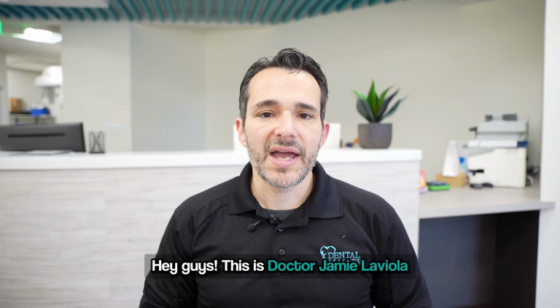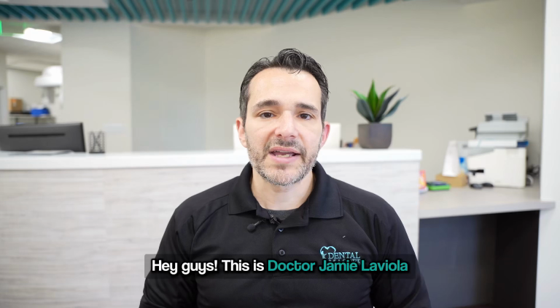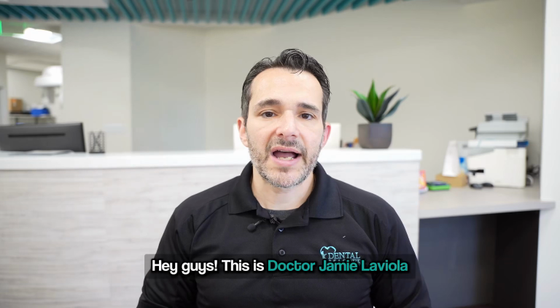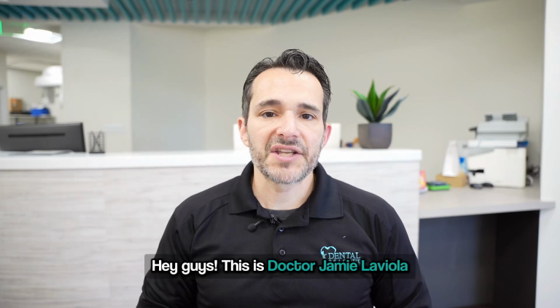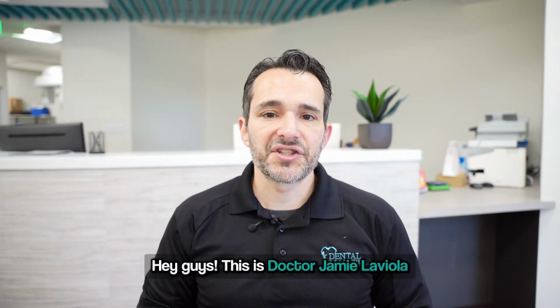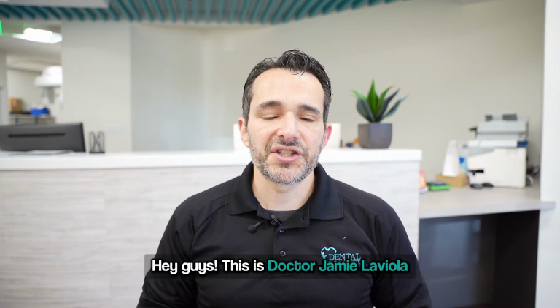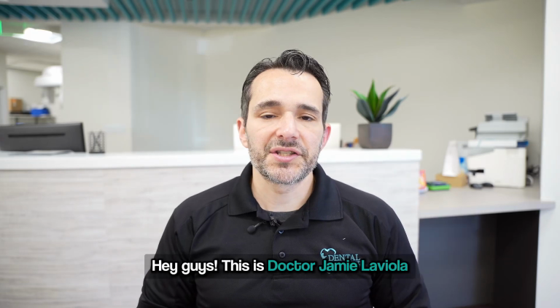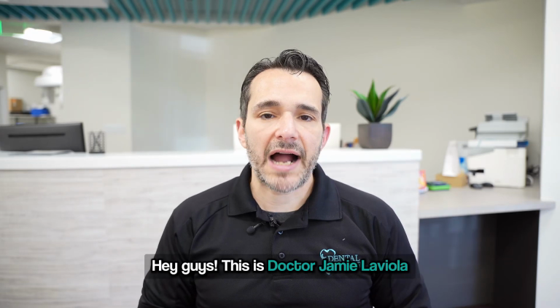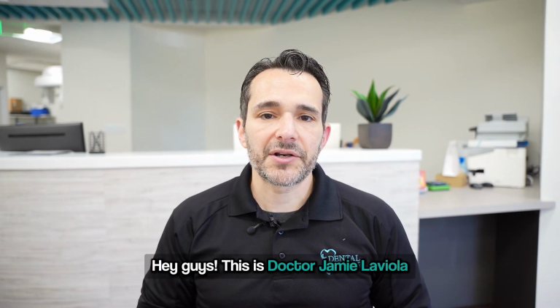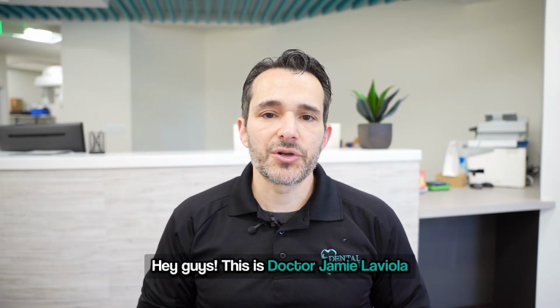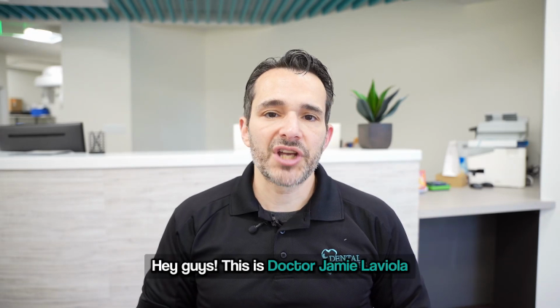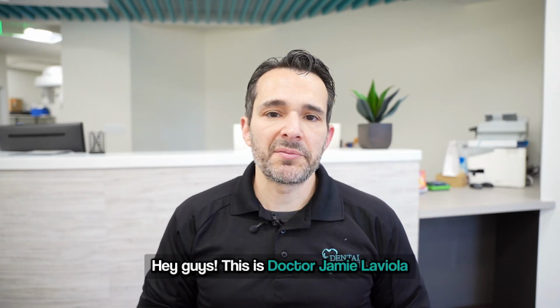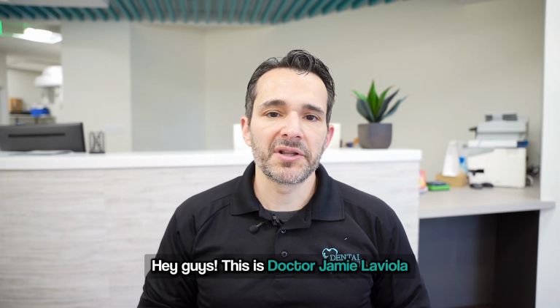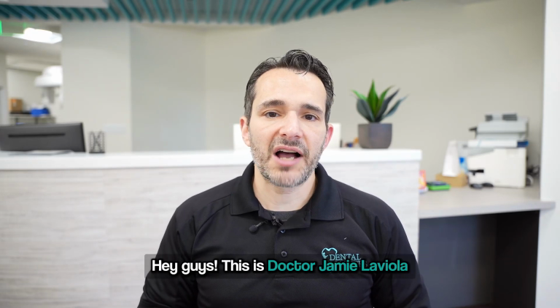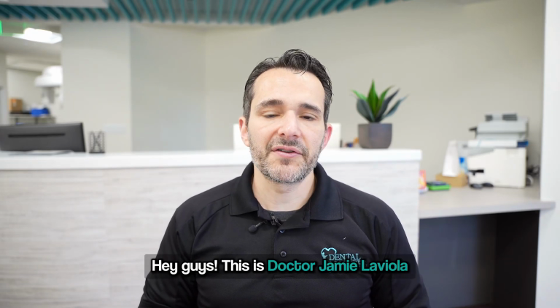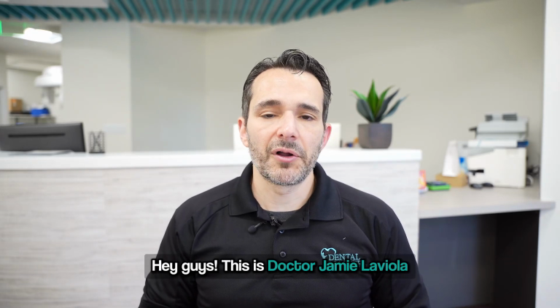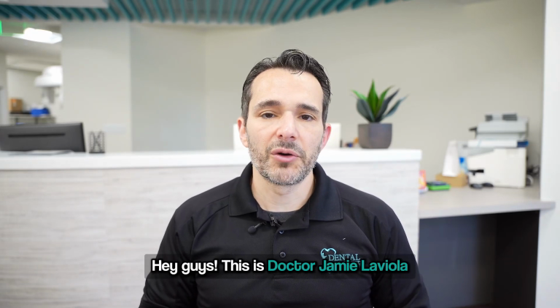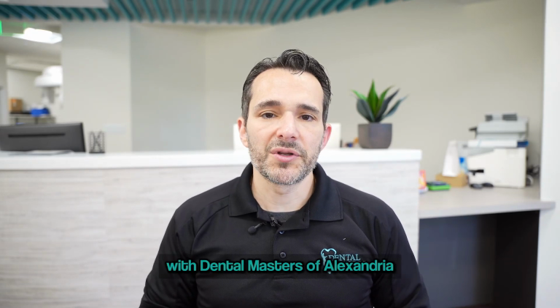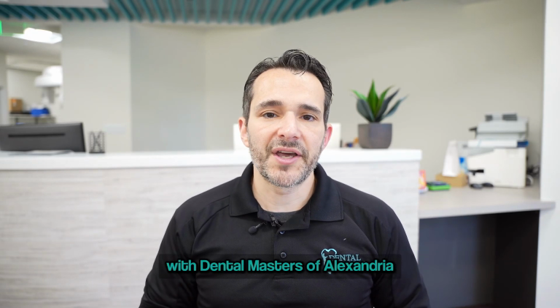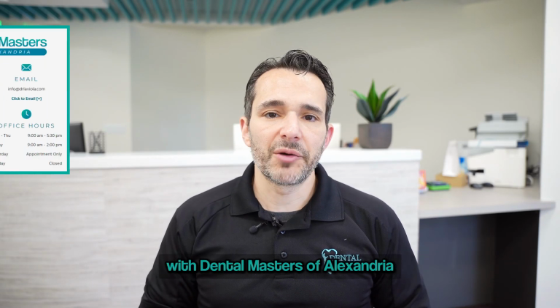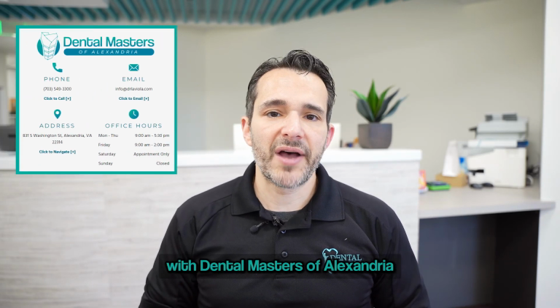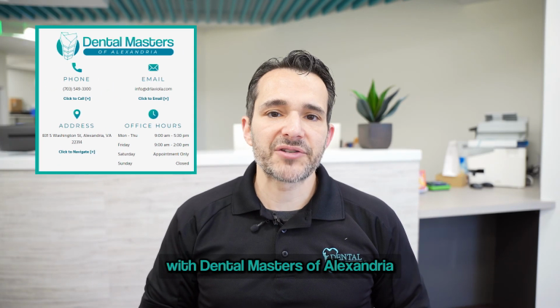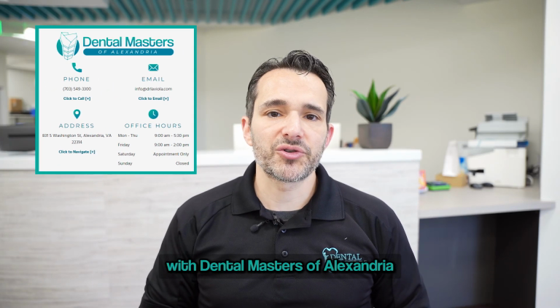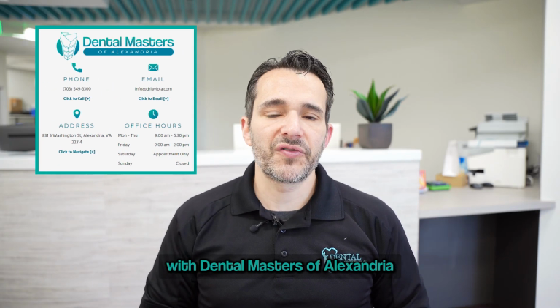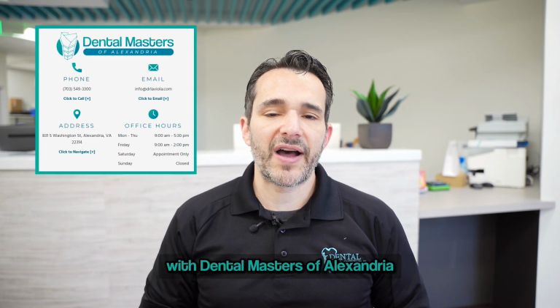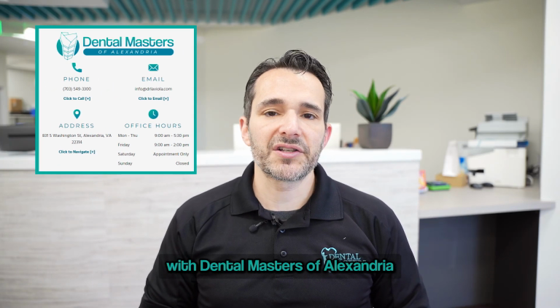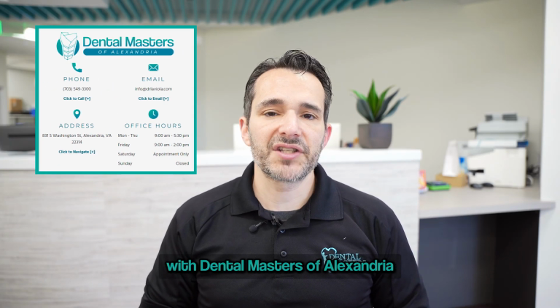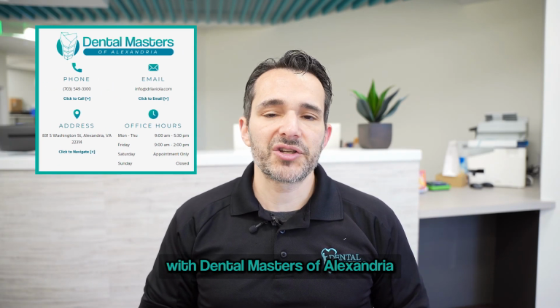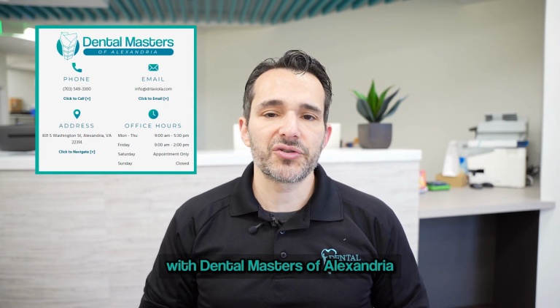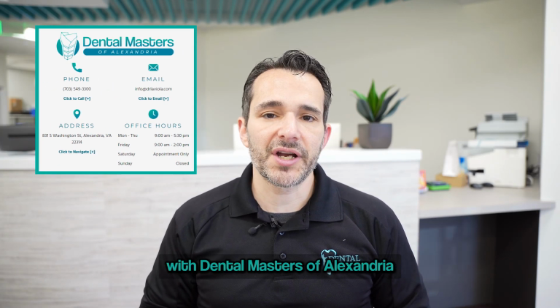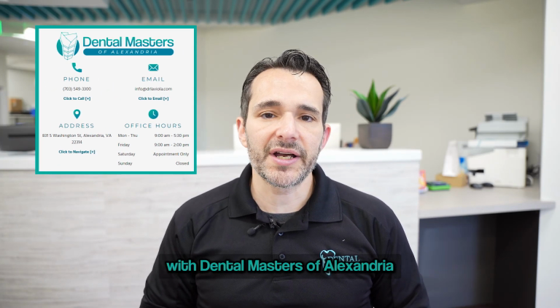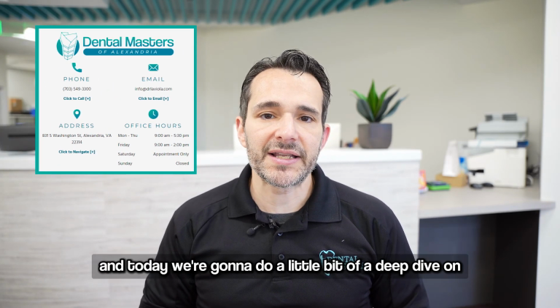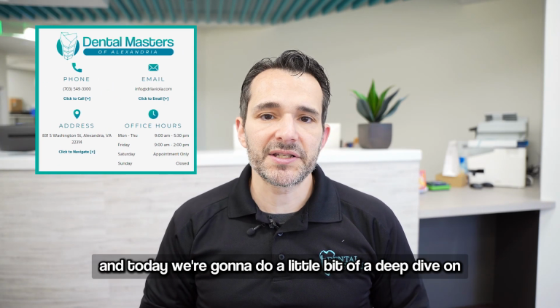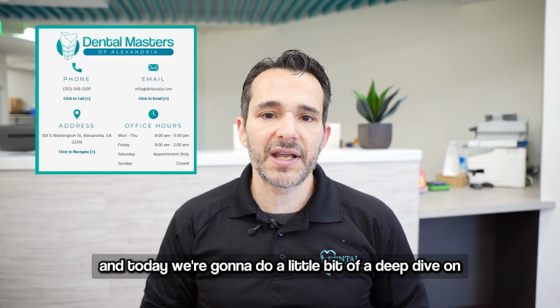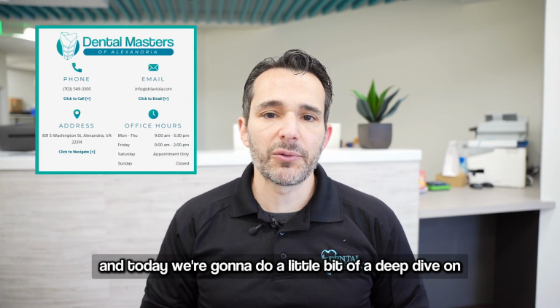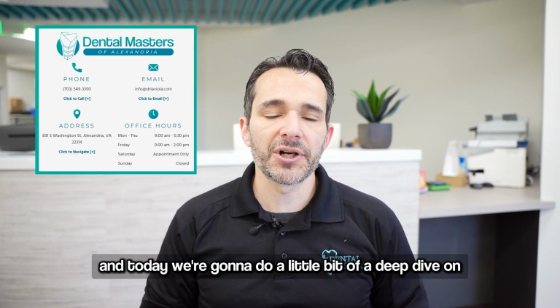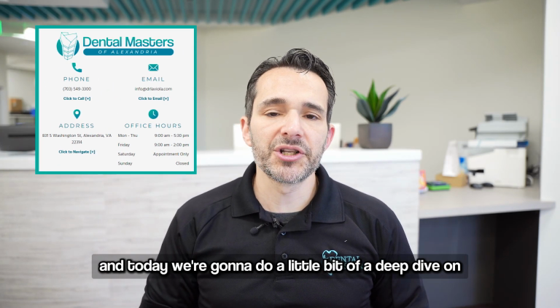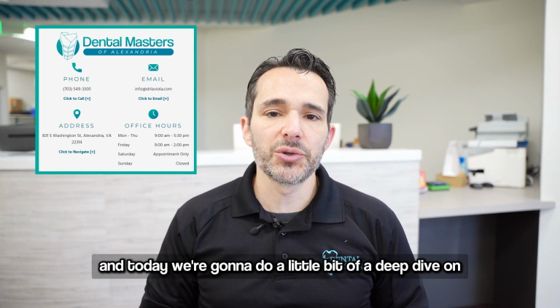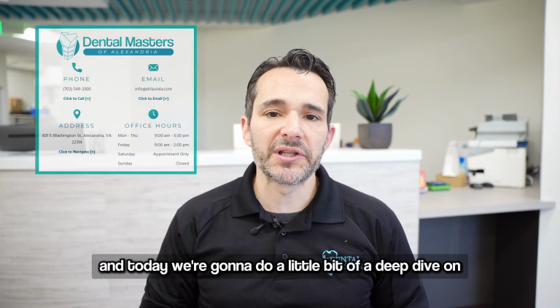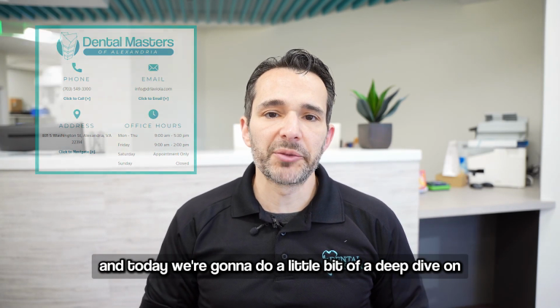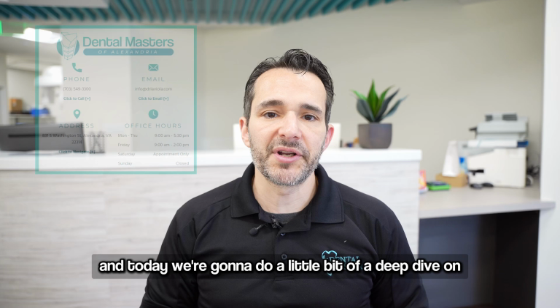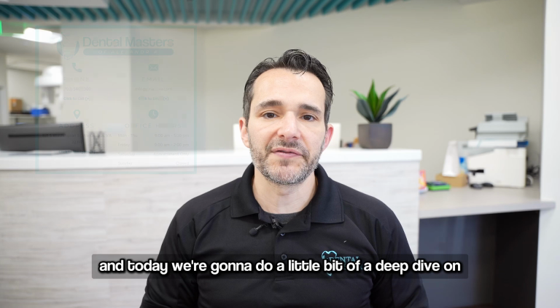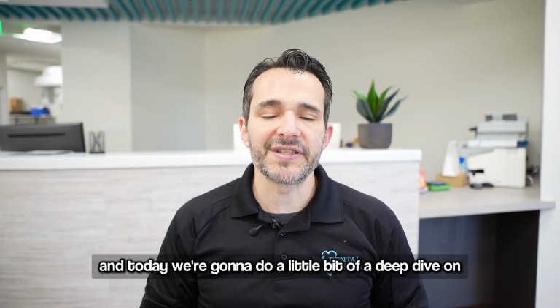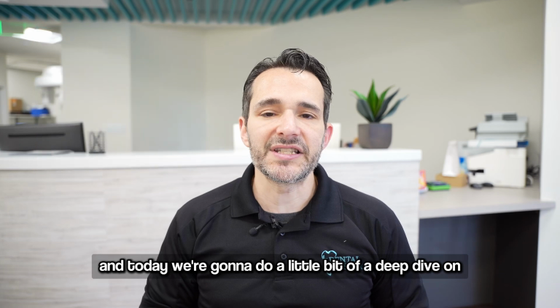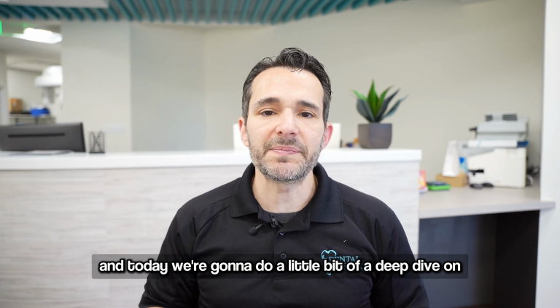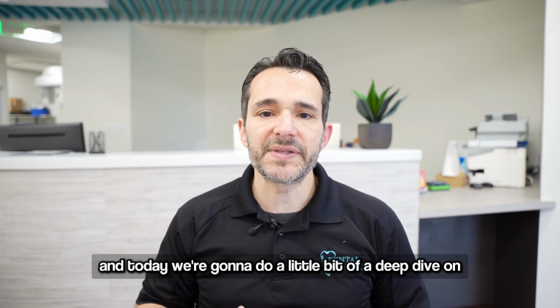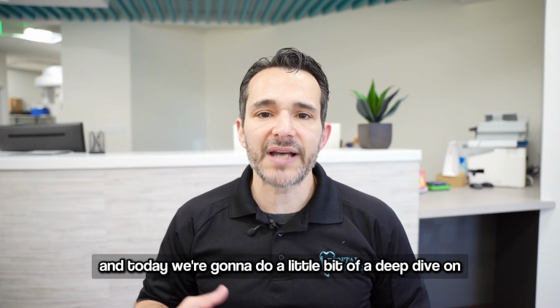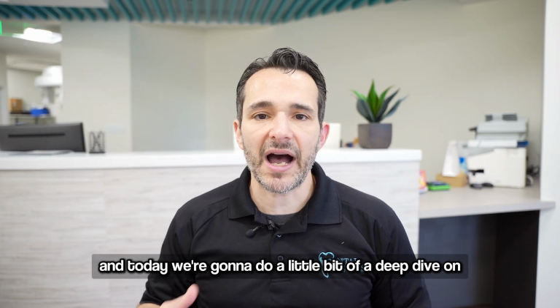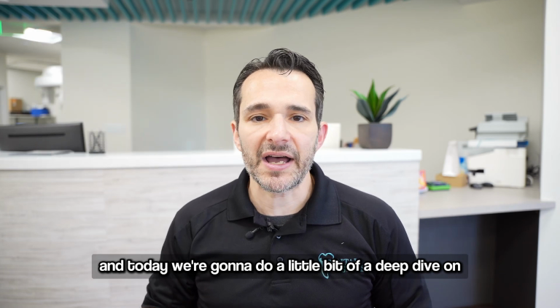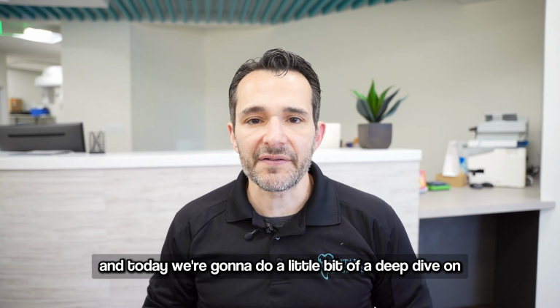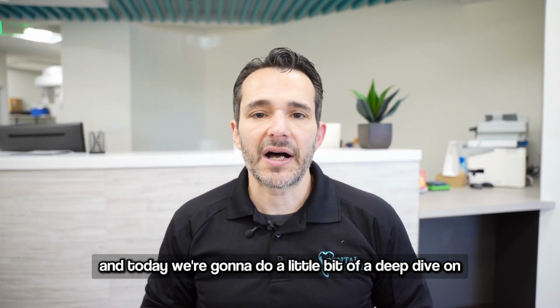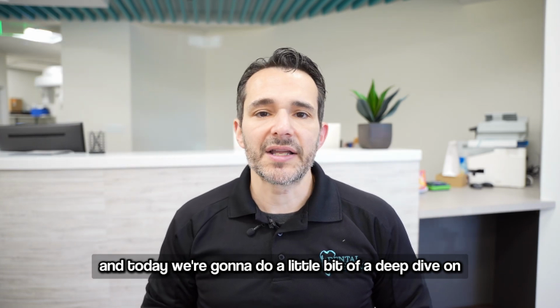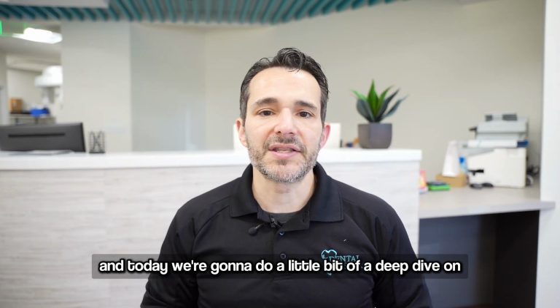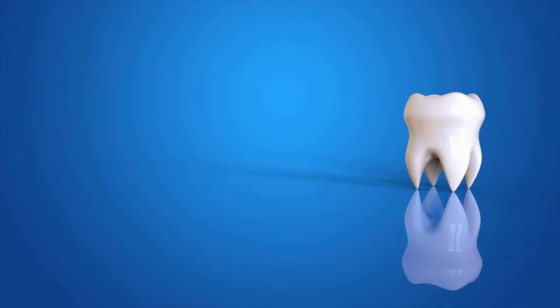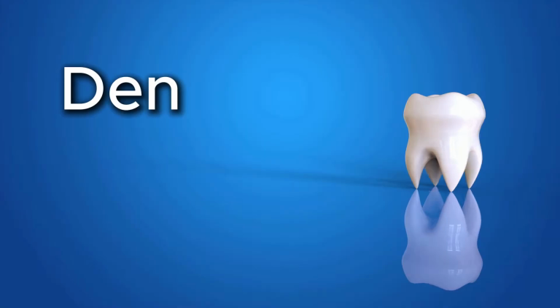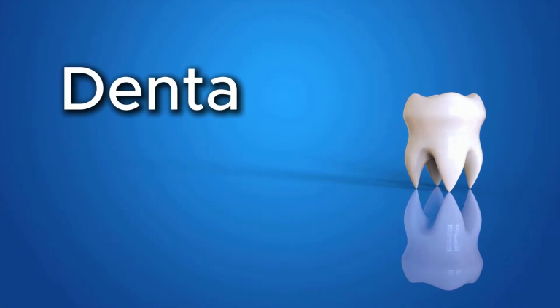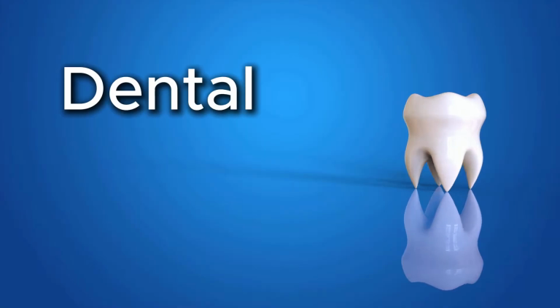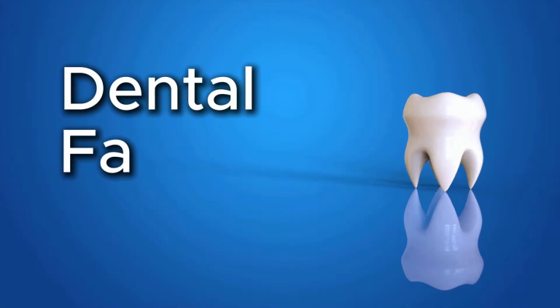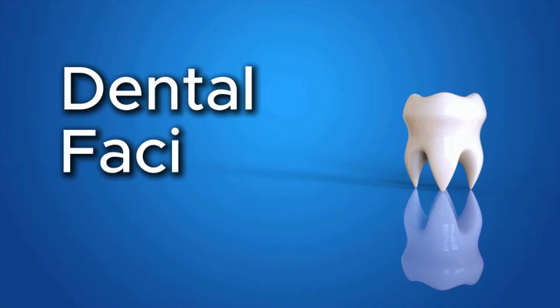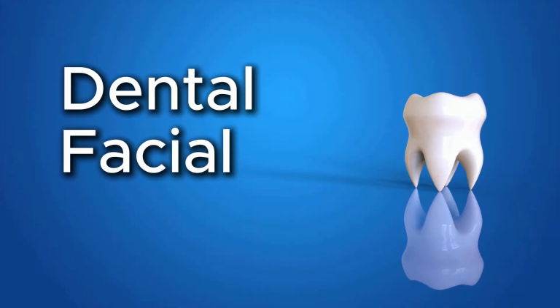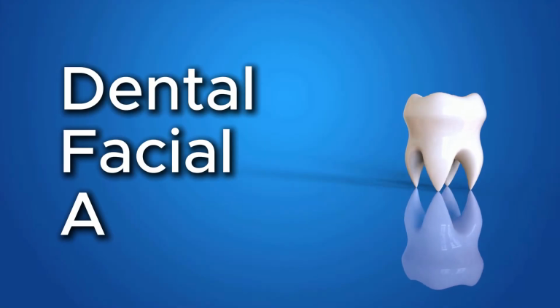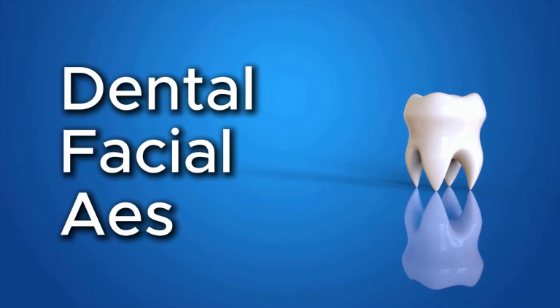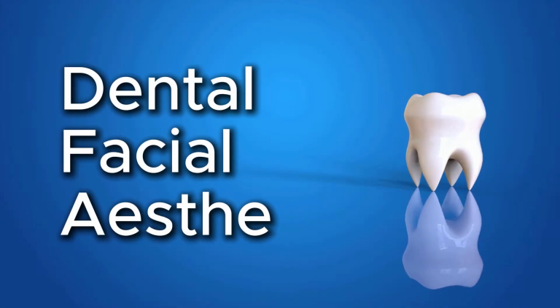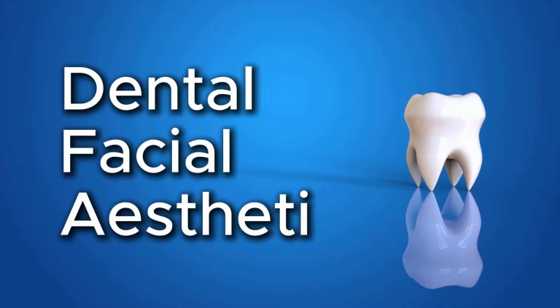Hey guys, this is Dr. Jamie Laviola with Dental Masters of Alexandria, and today we're going to do a little bit of a deep dive on dental facial aesthetics.